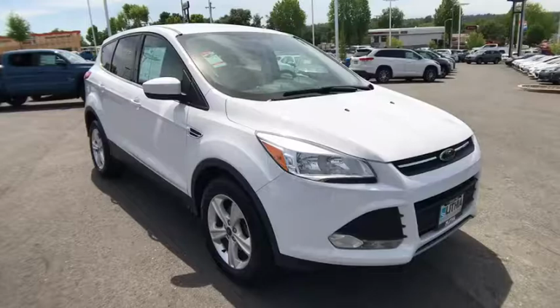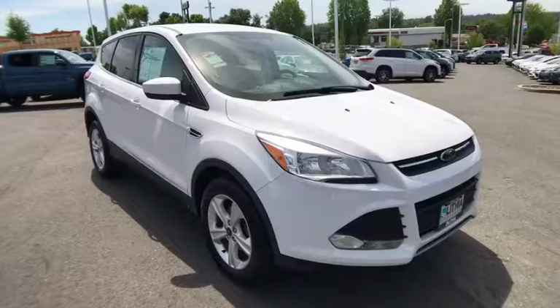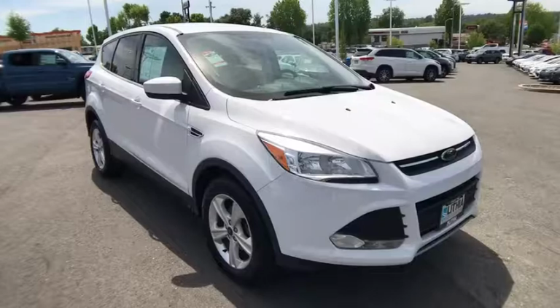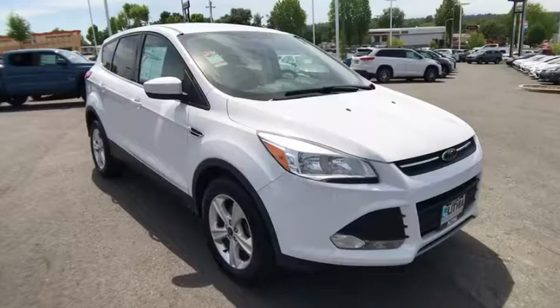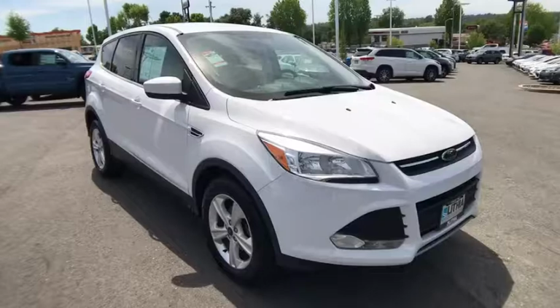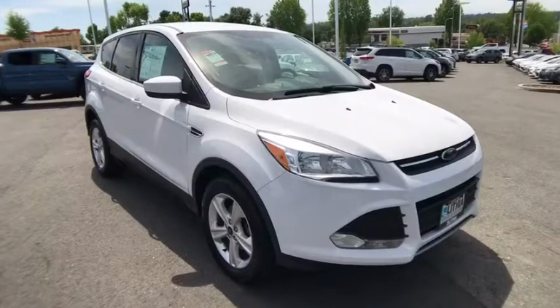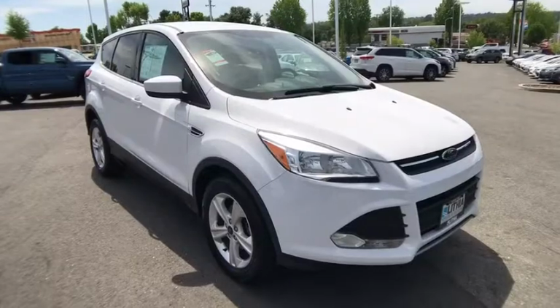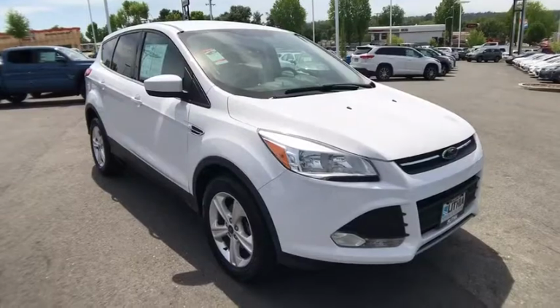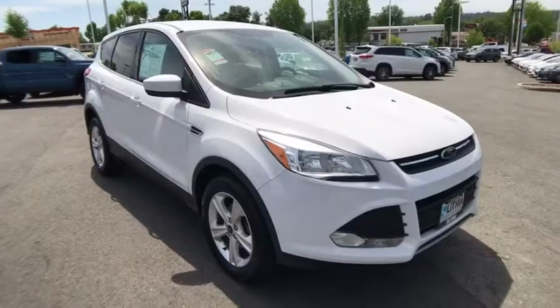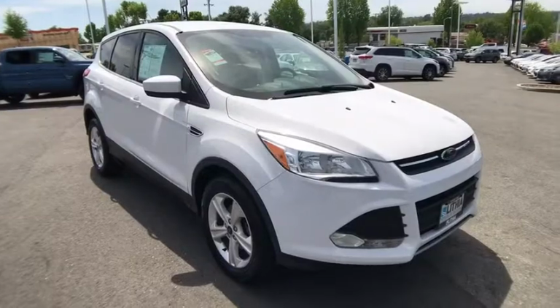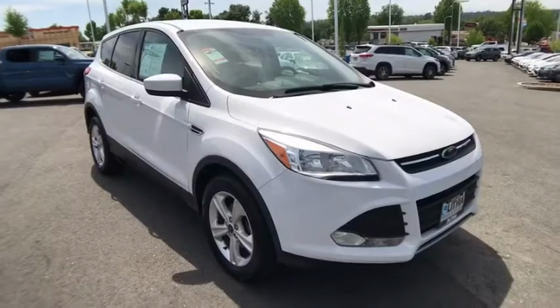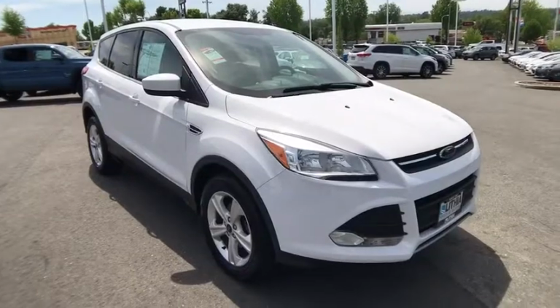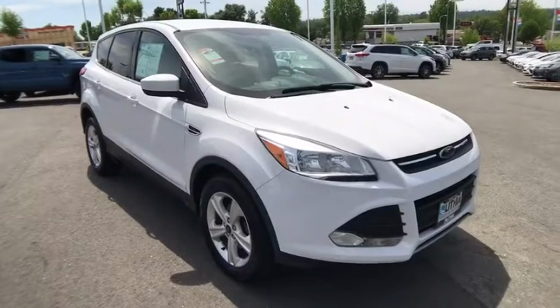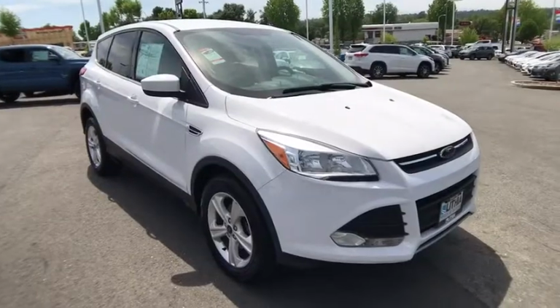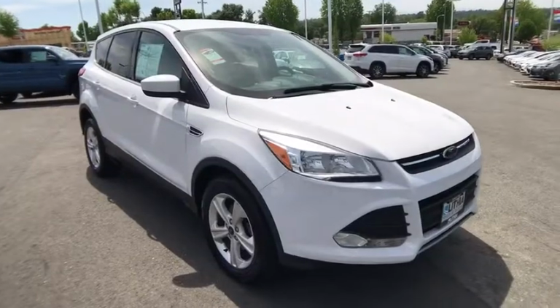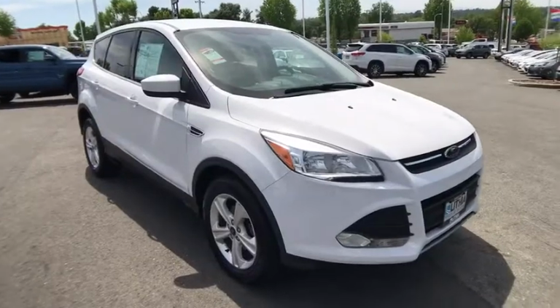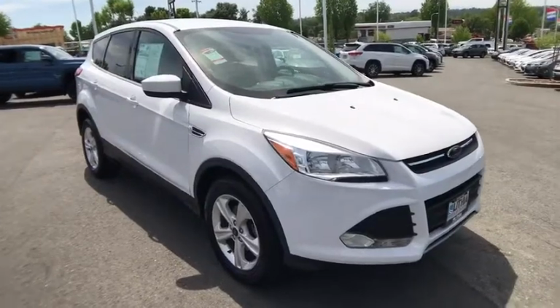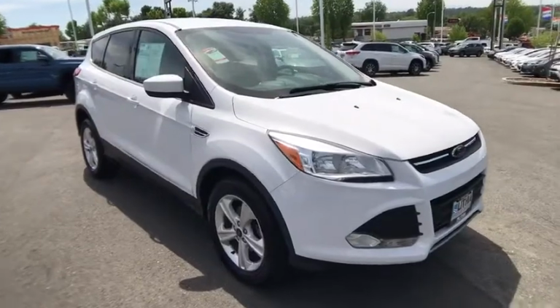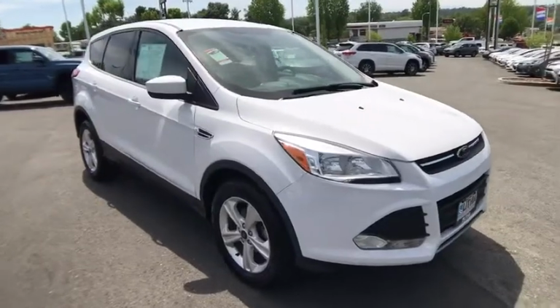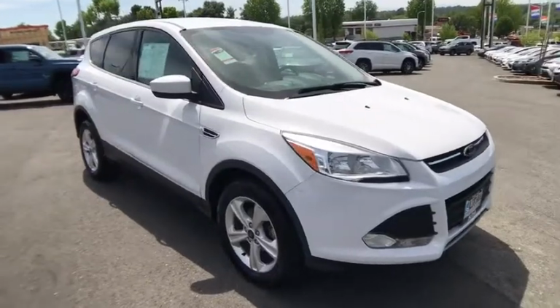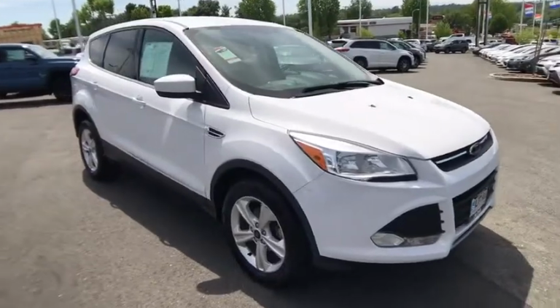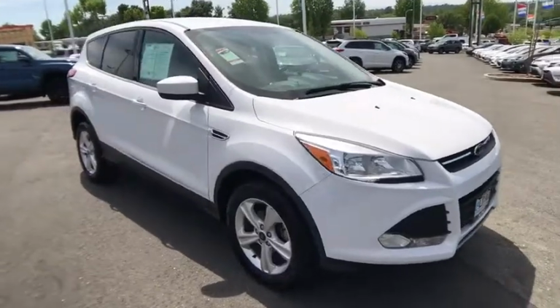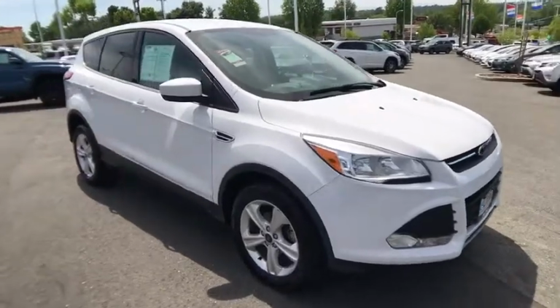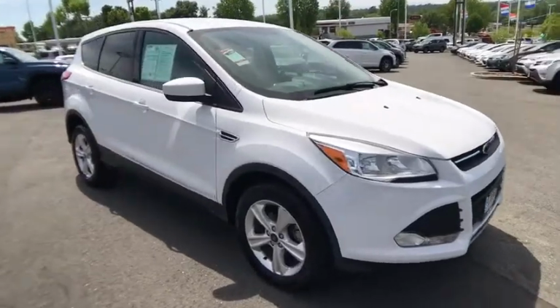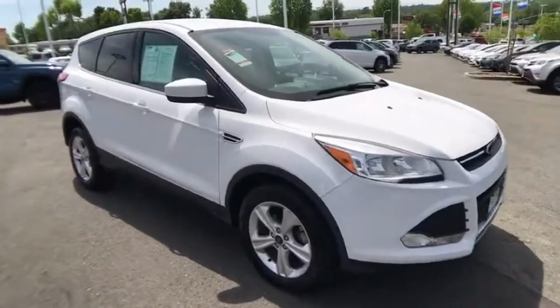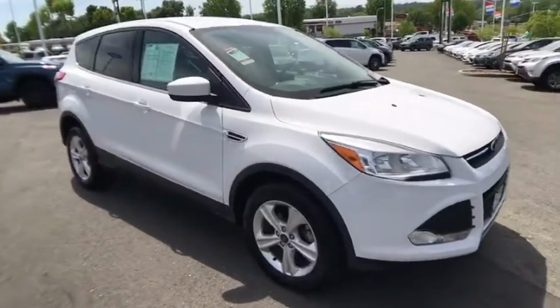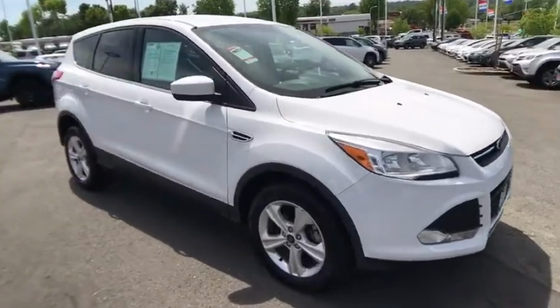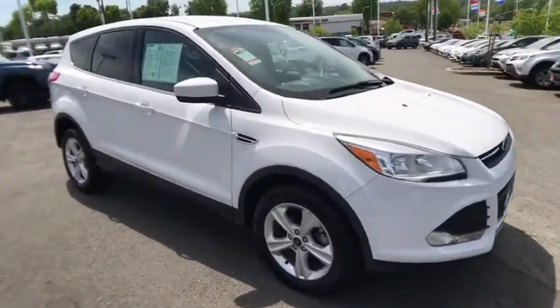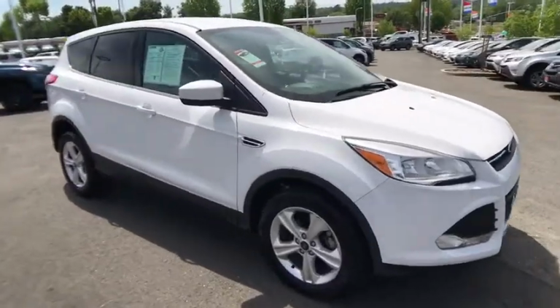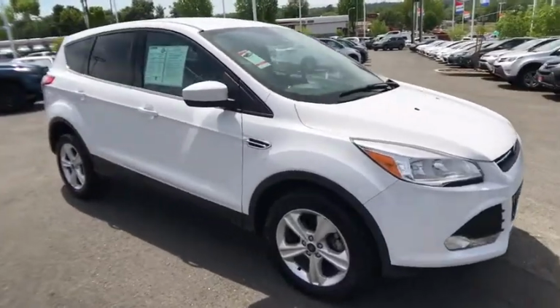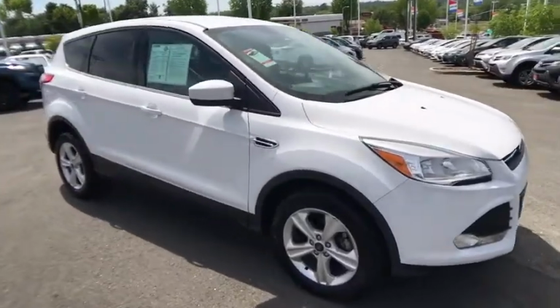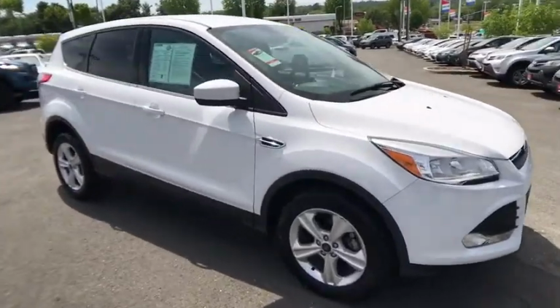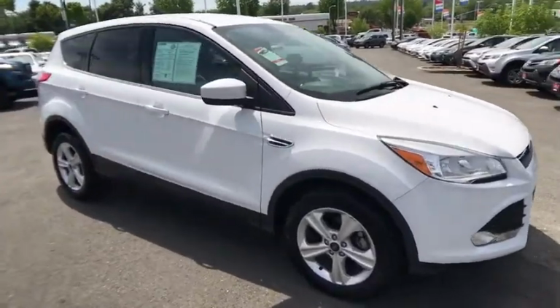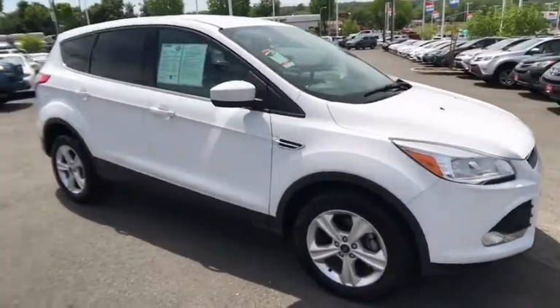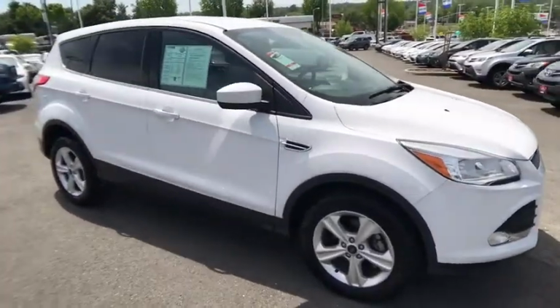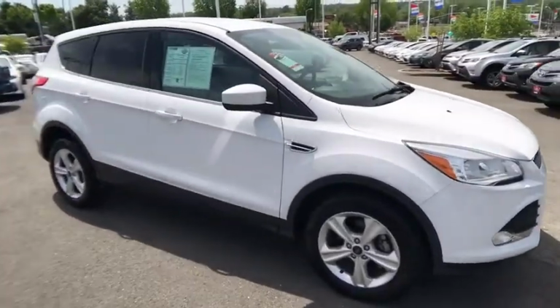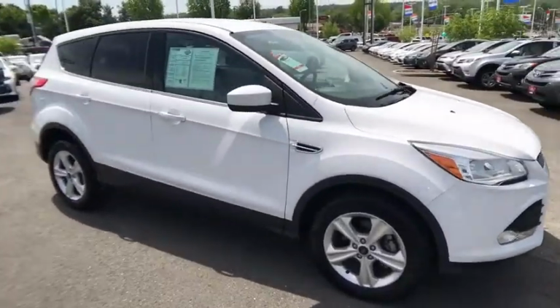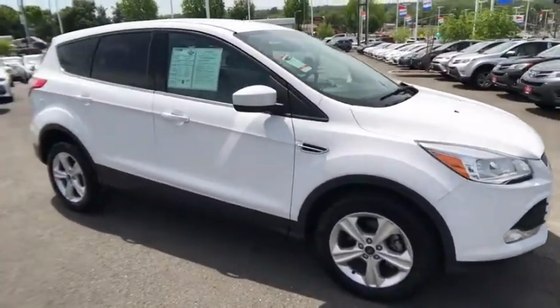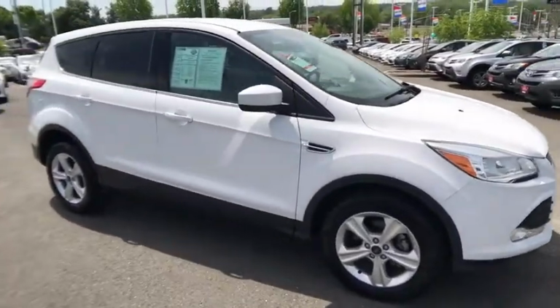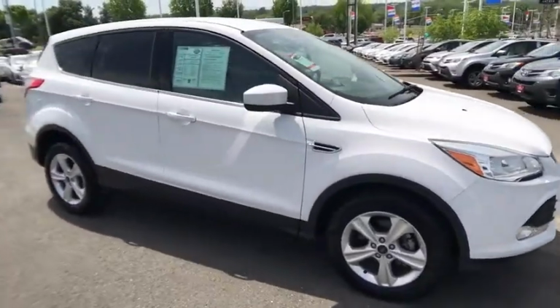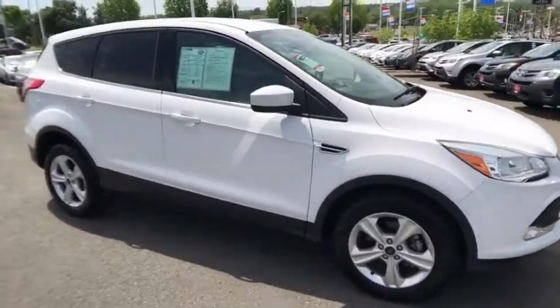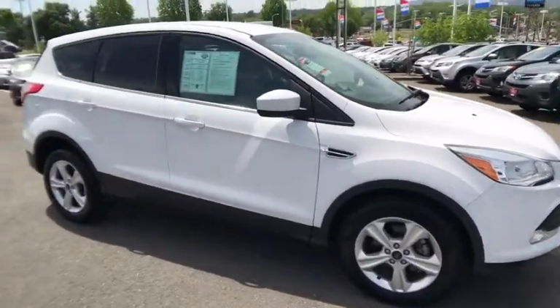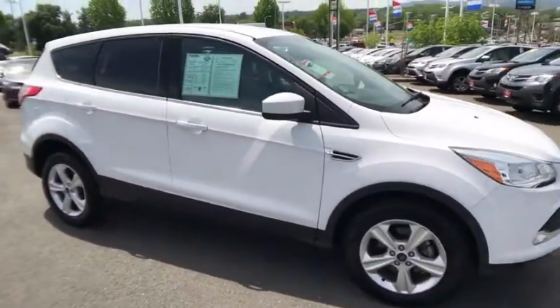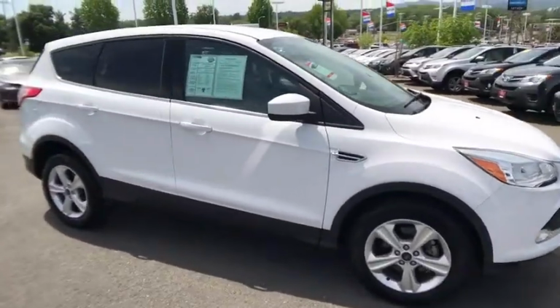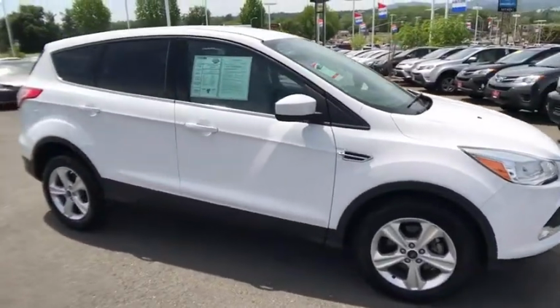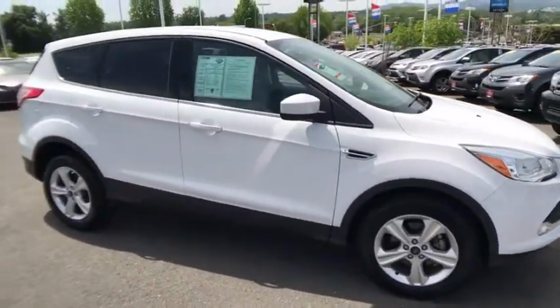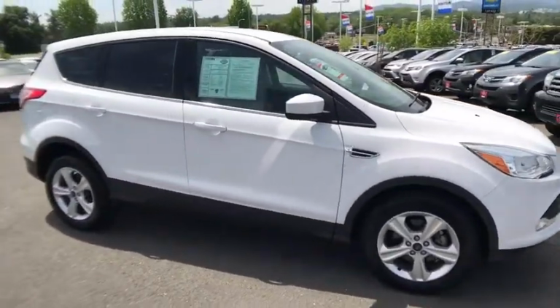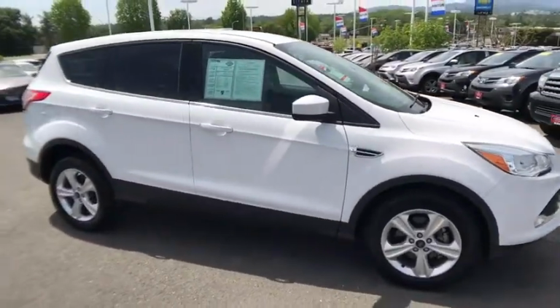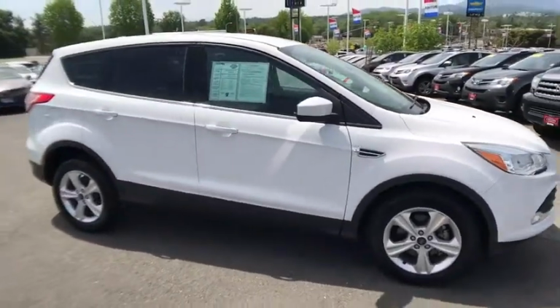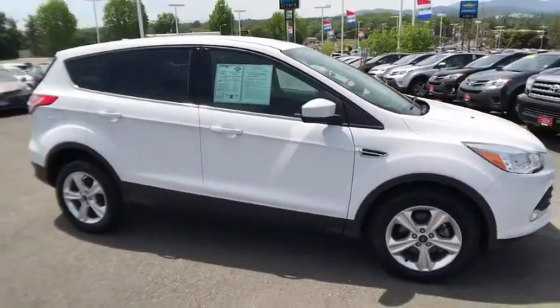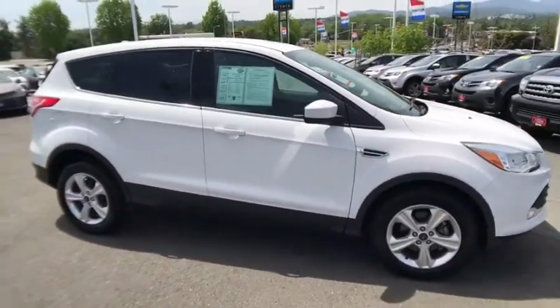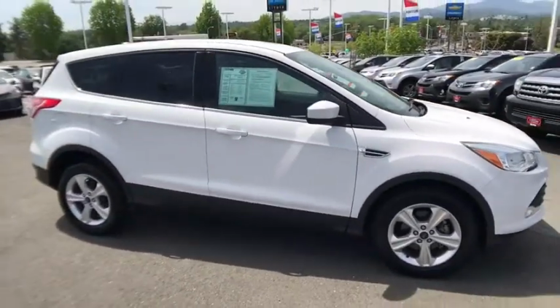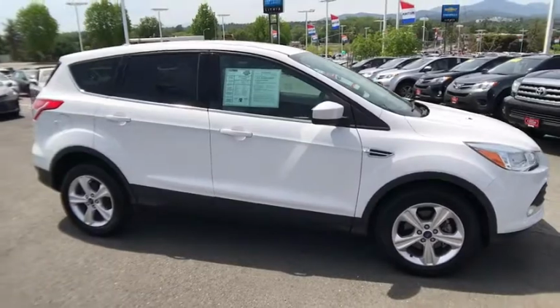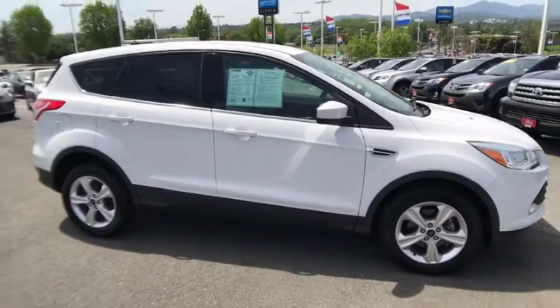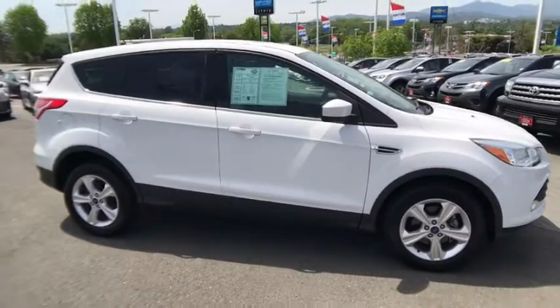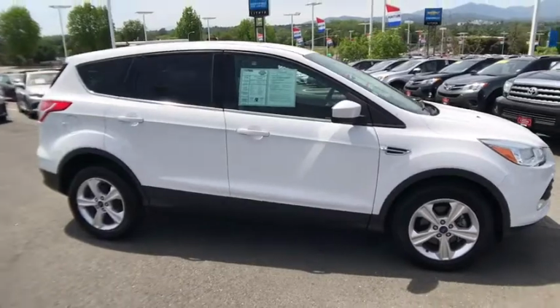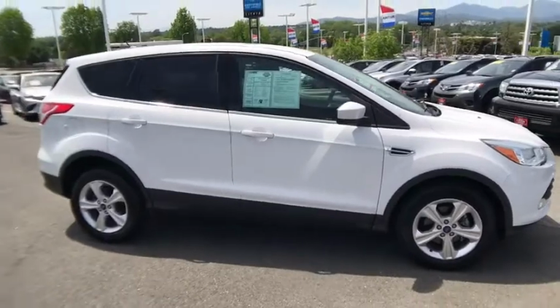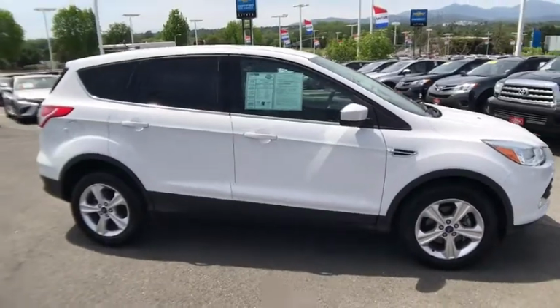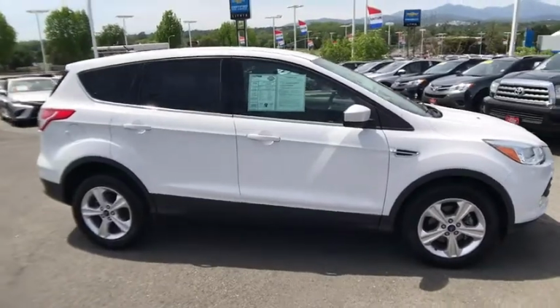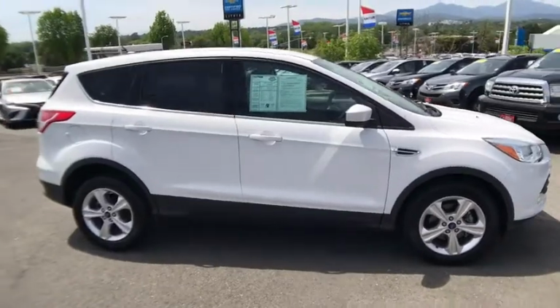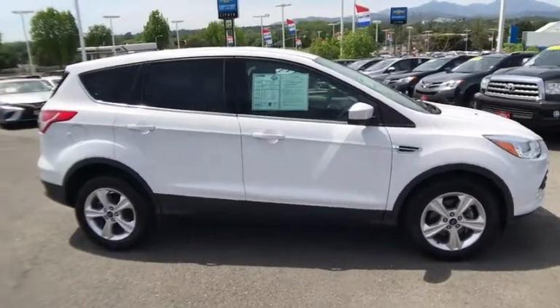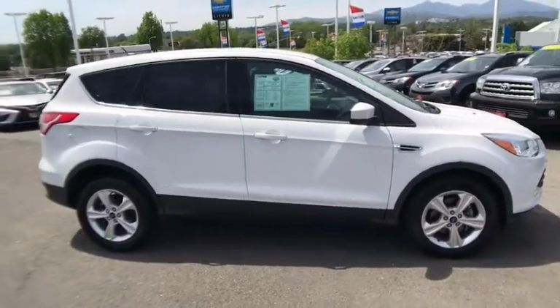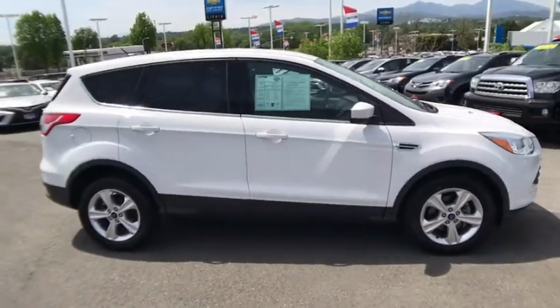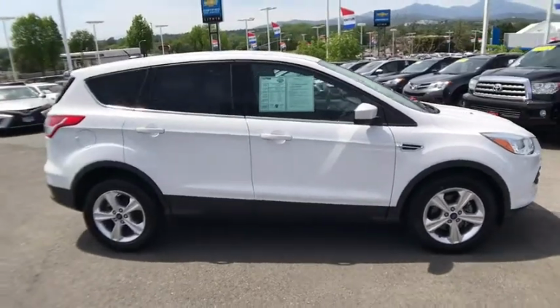The 2013 Ford Escape. Gas engines flex, tow, sip and go with Ford Escape.